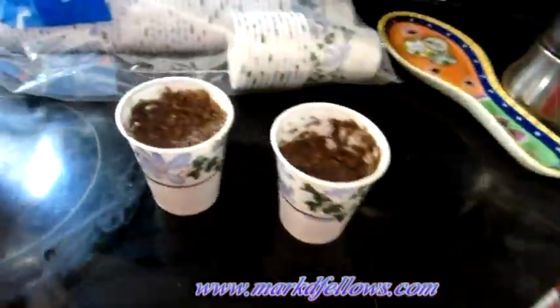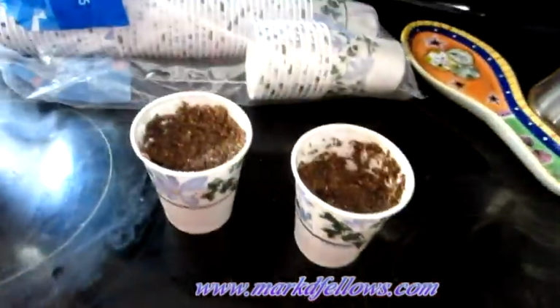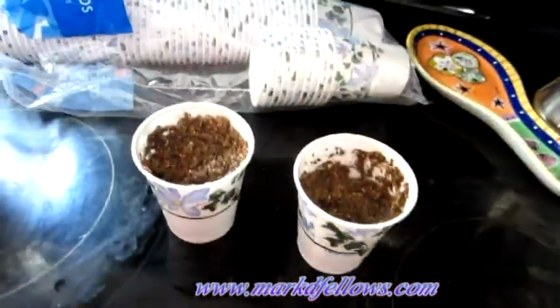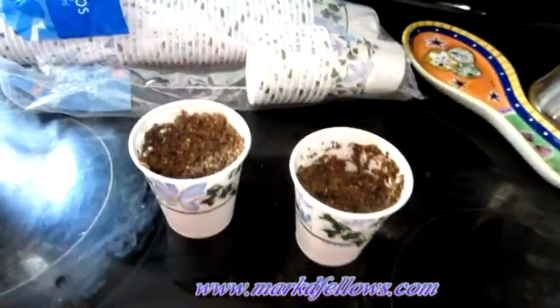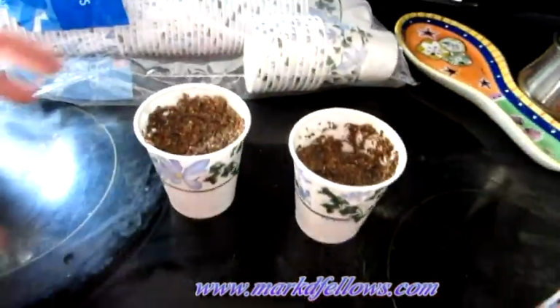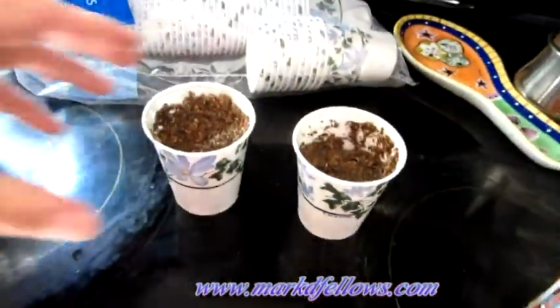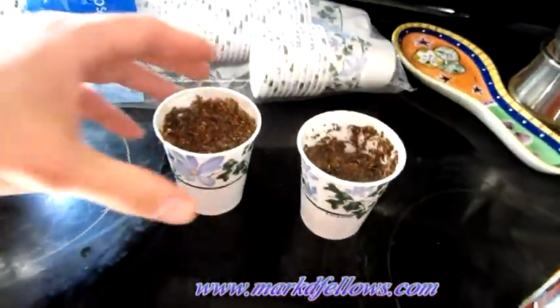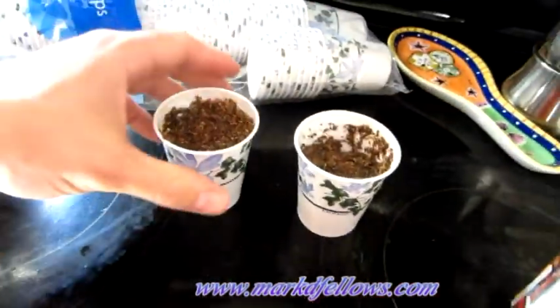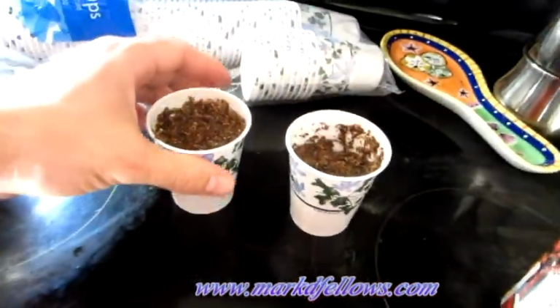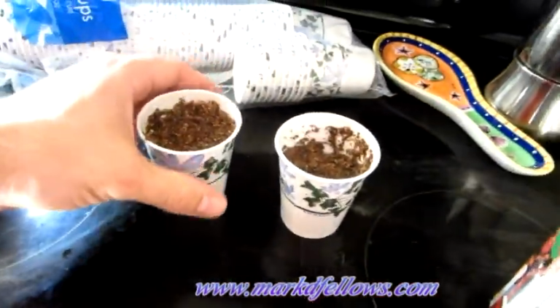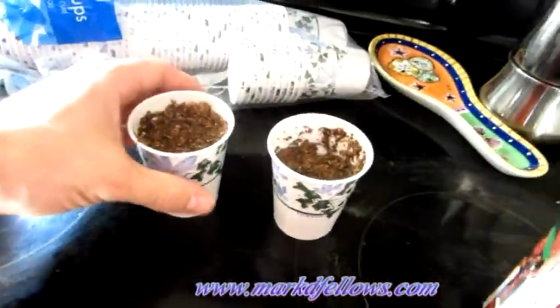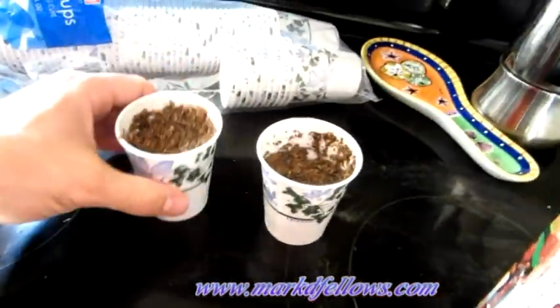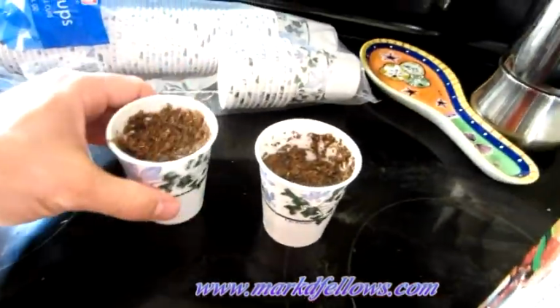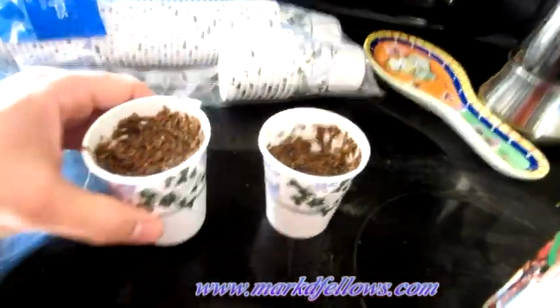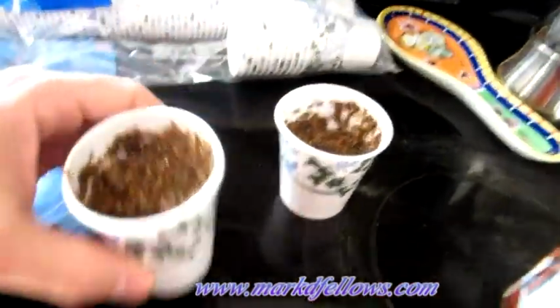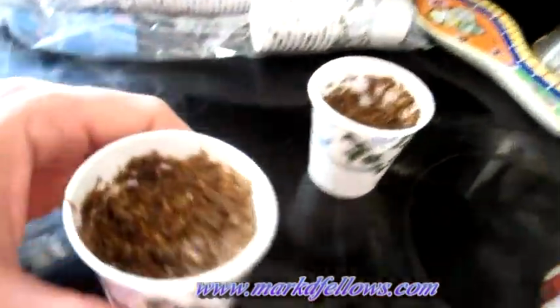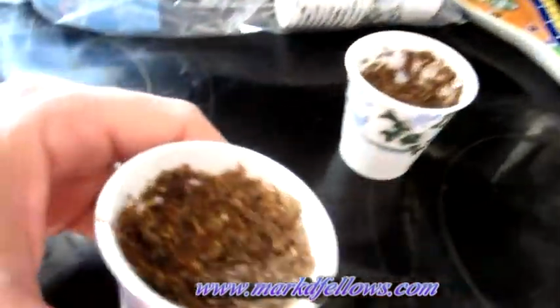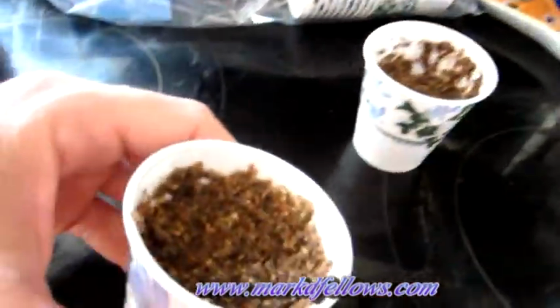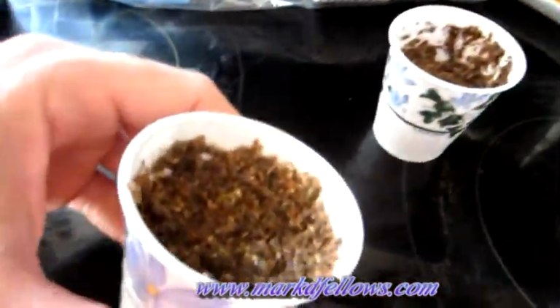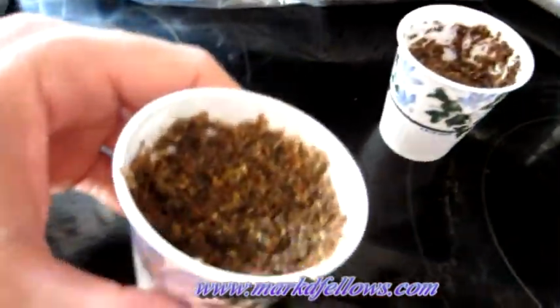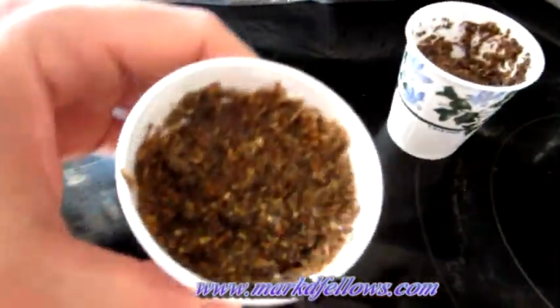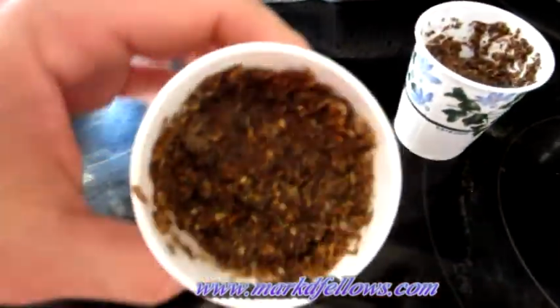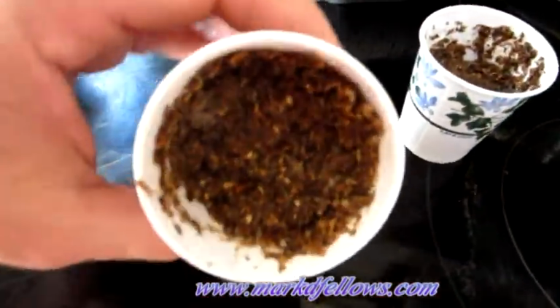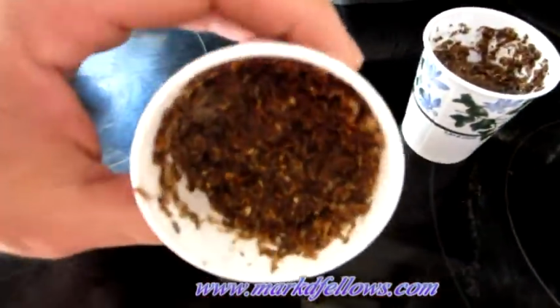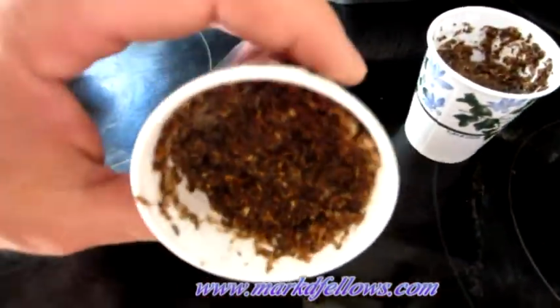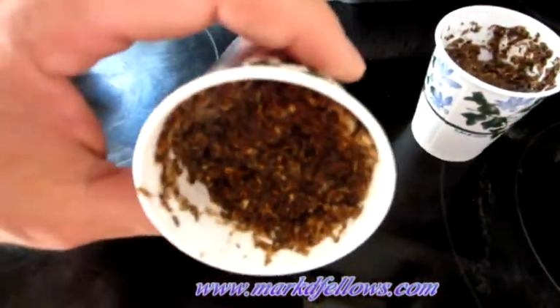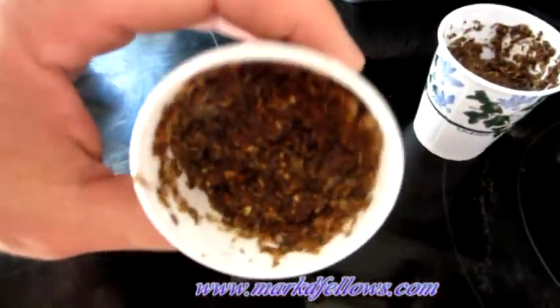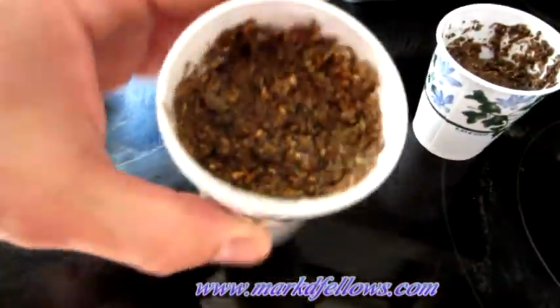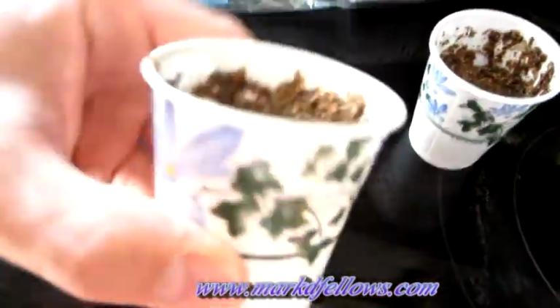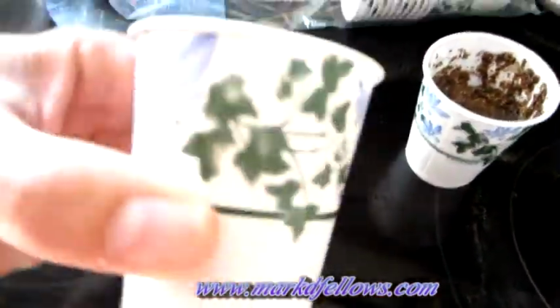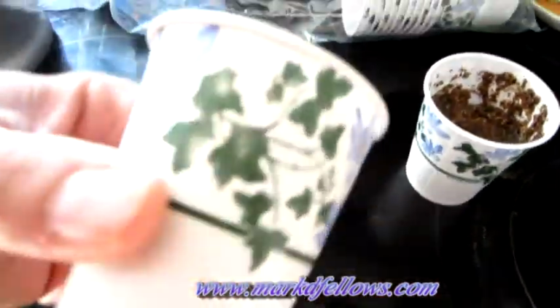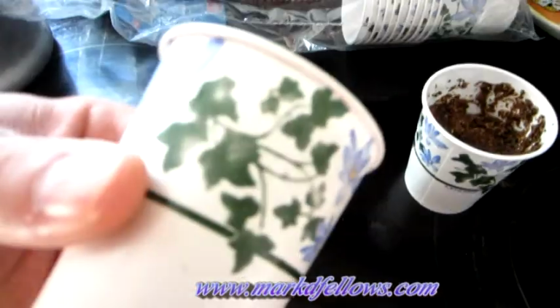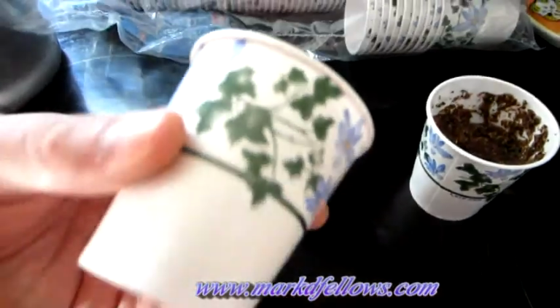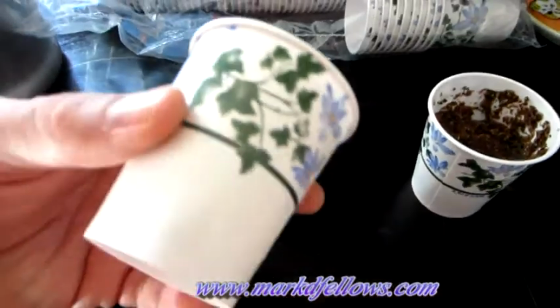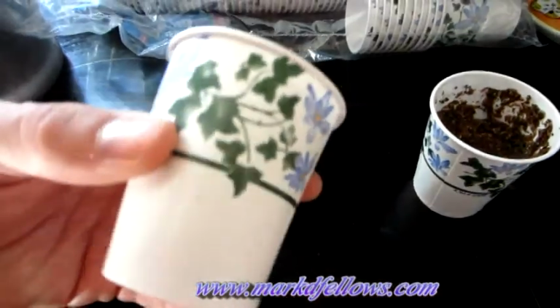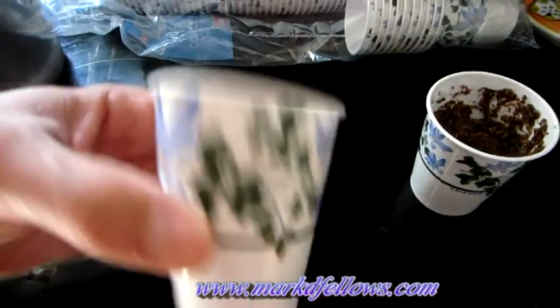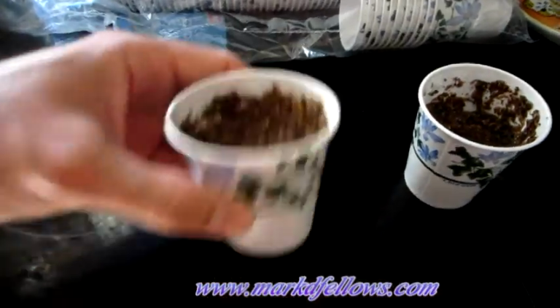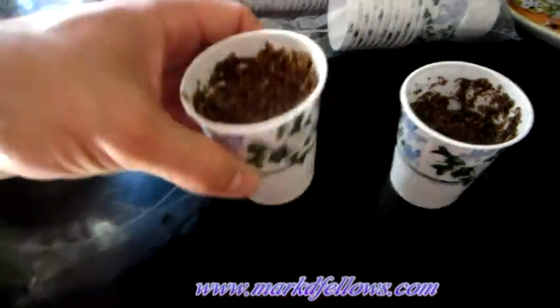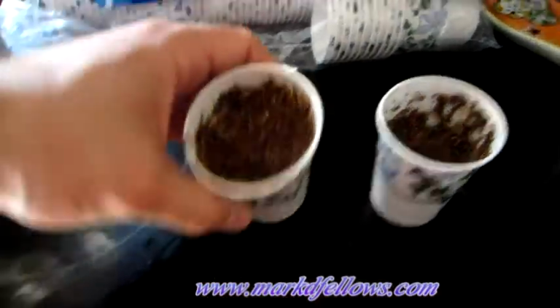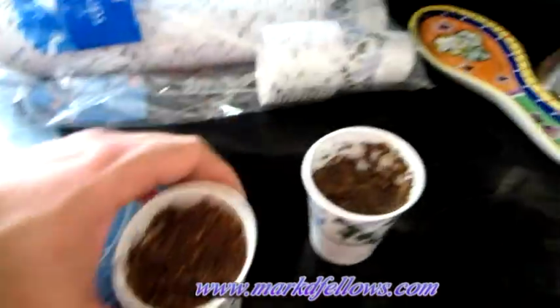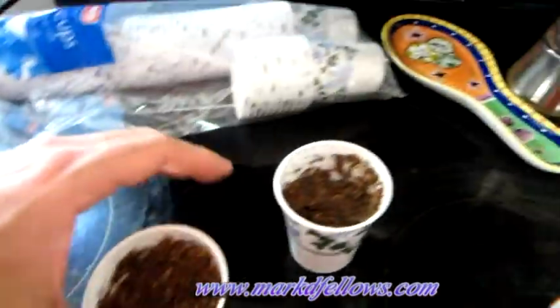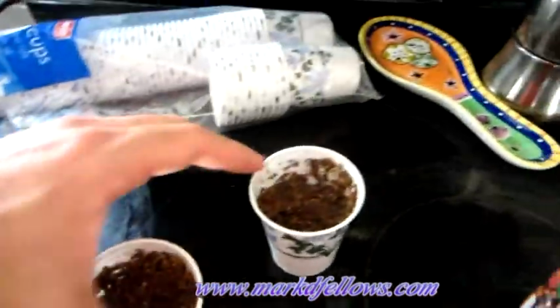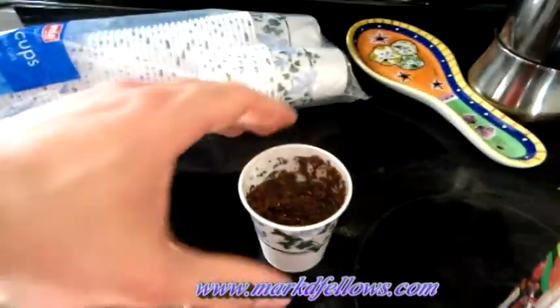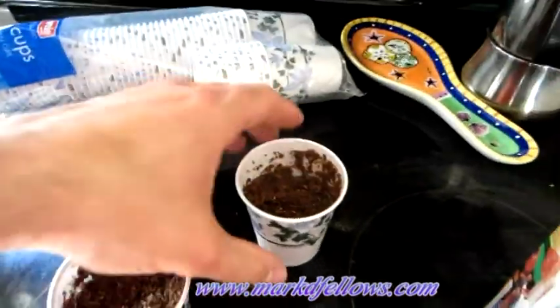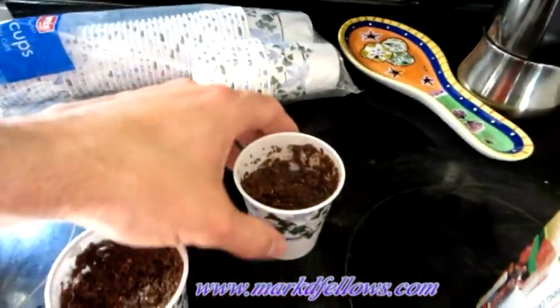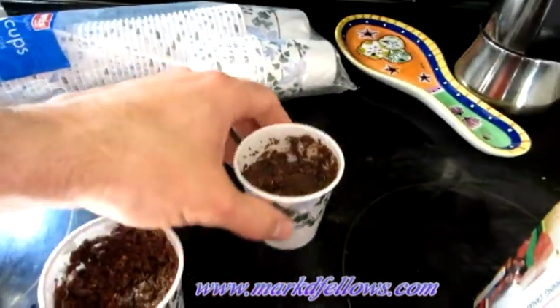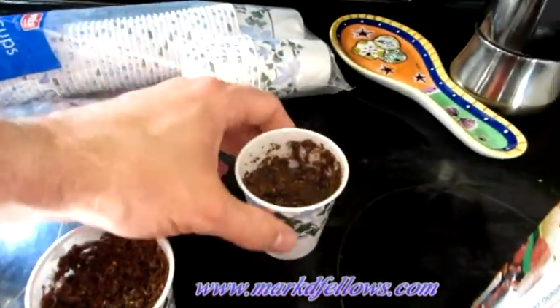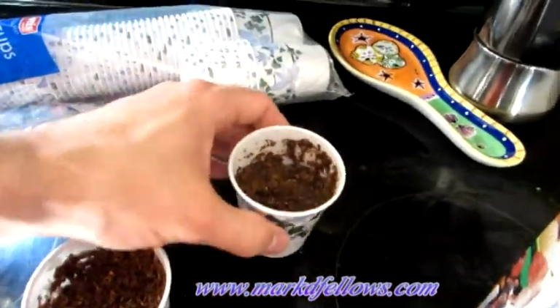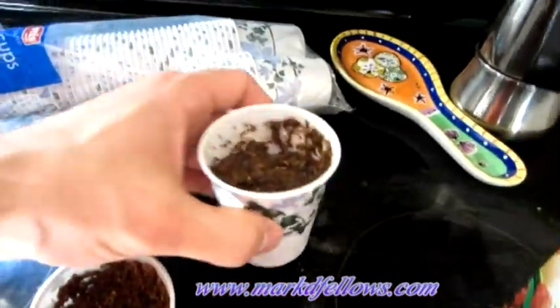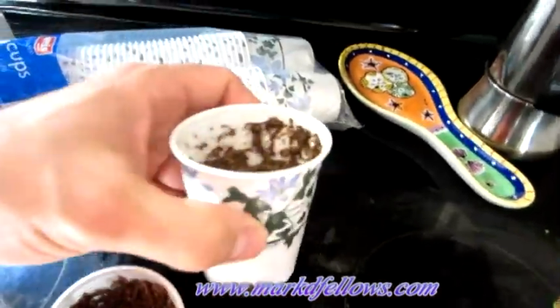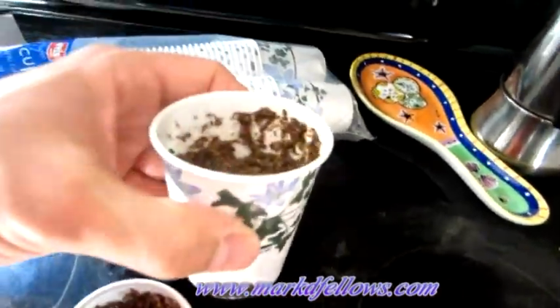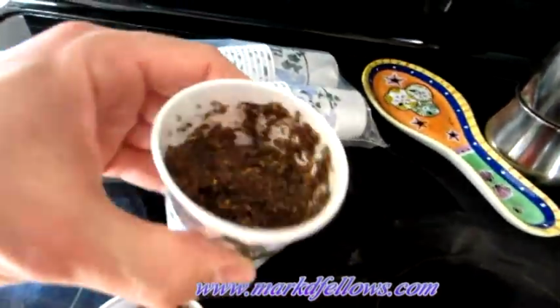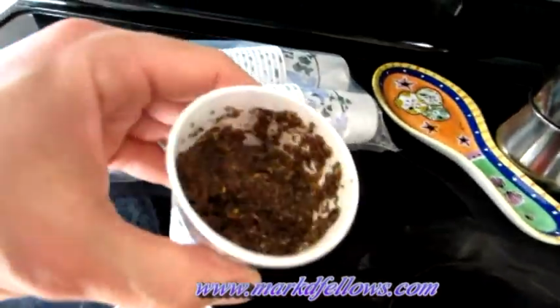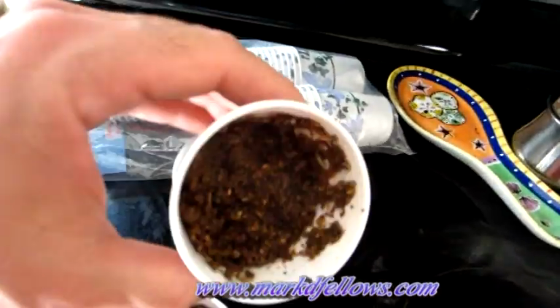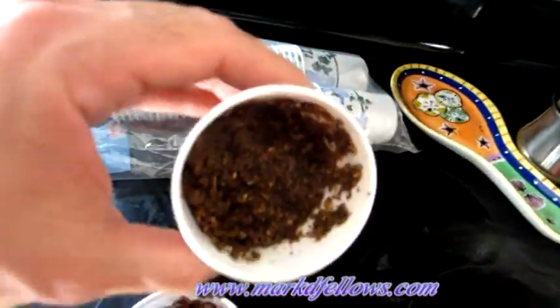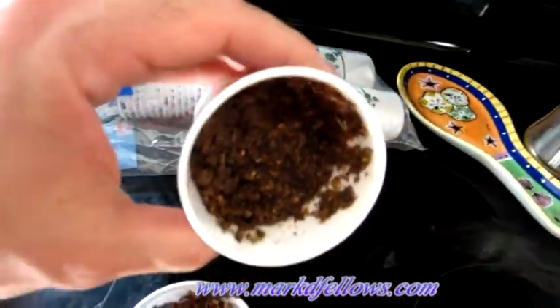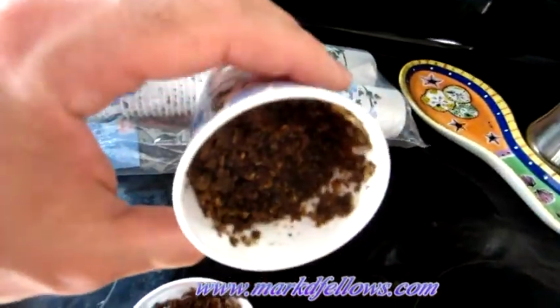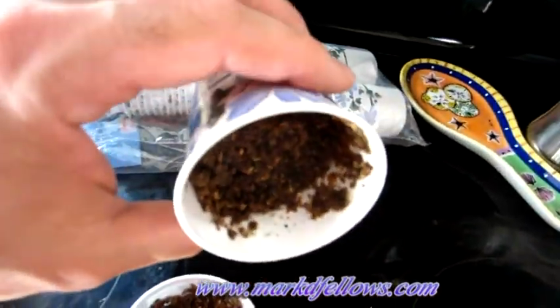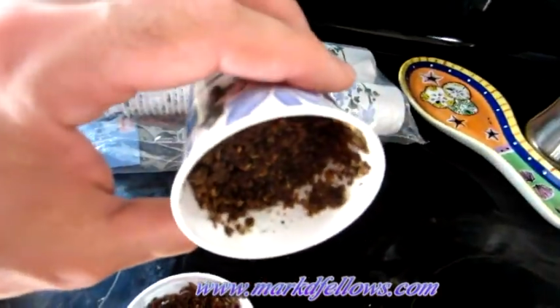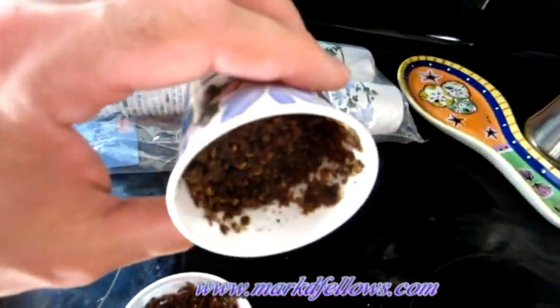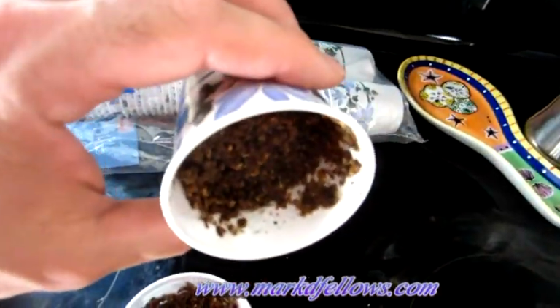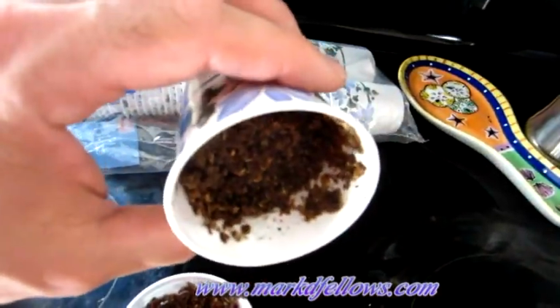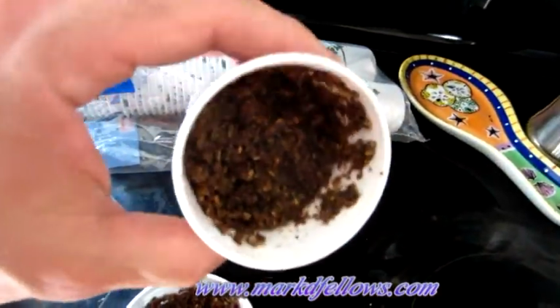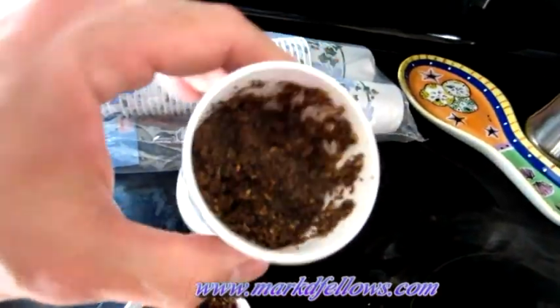Today I thought I'd show you how I make my fire starters for when I go camping. I'm certainly not going to bring along the flint and steel every time I want to start a fire.